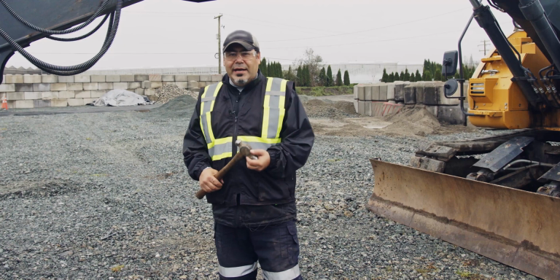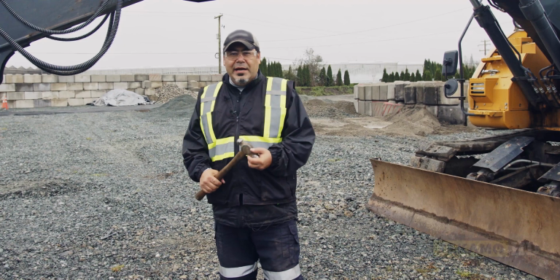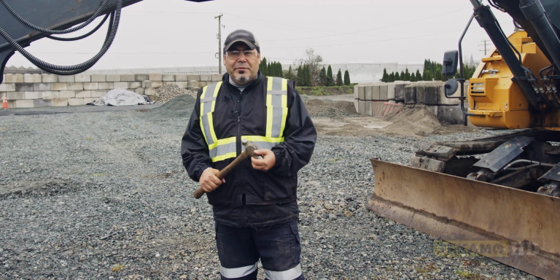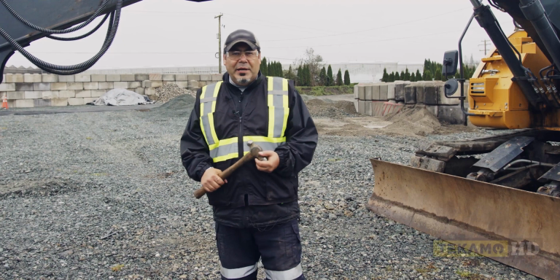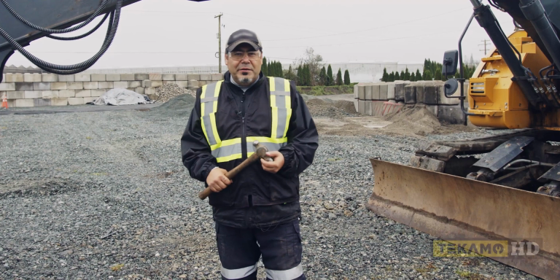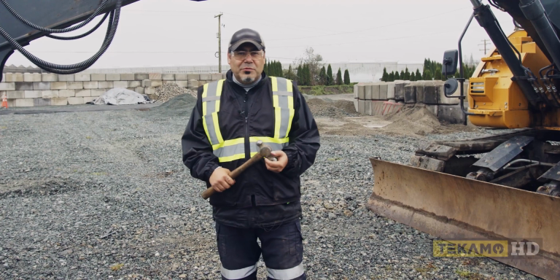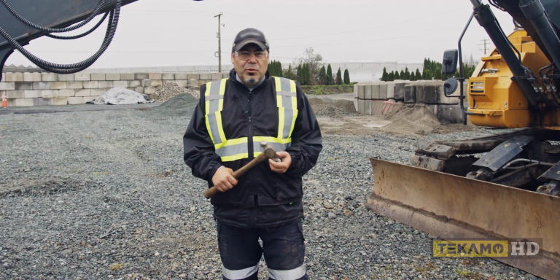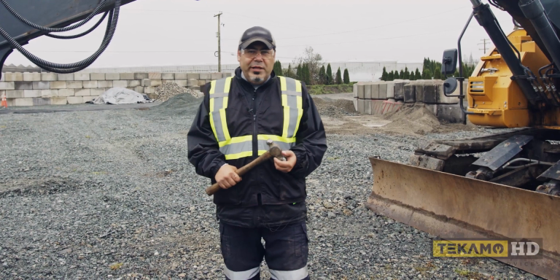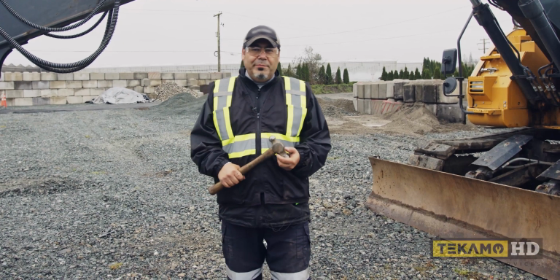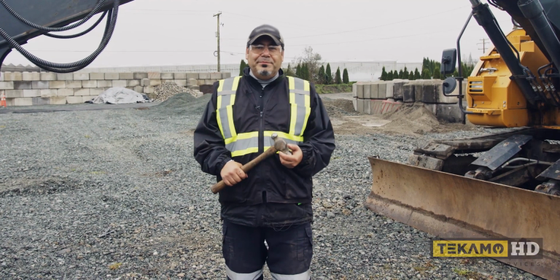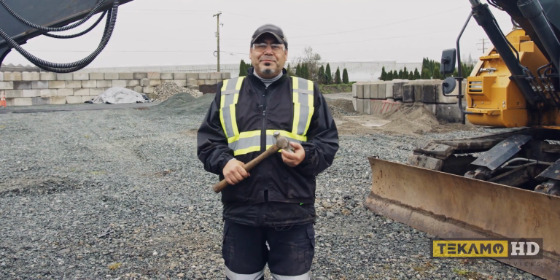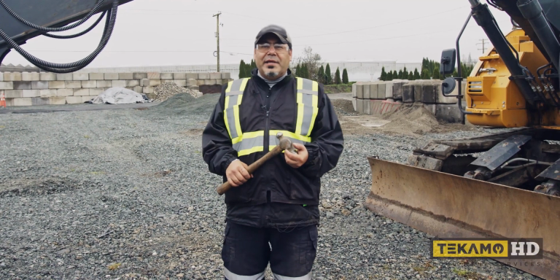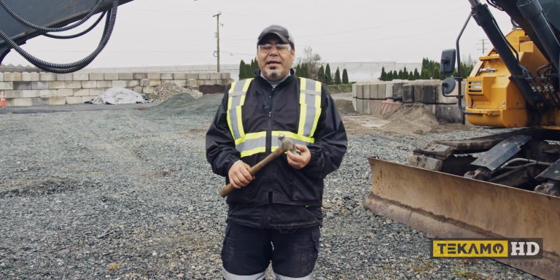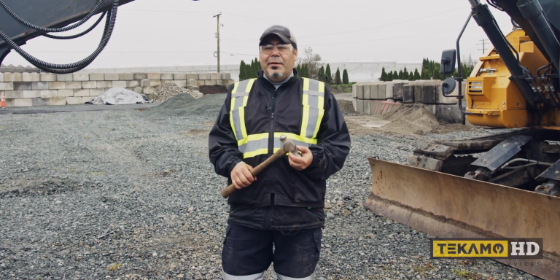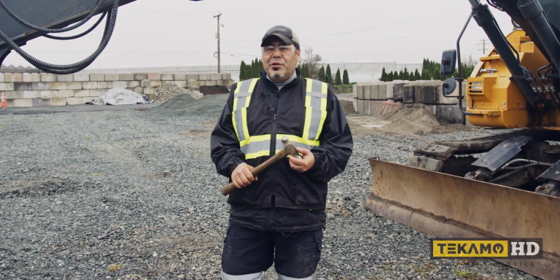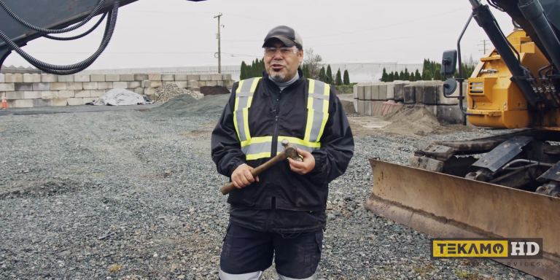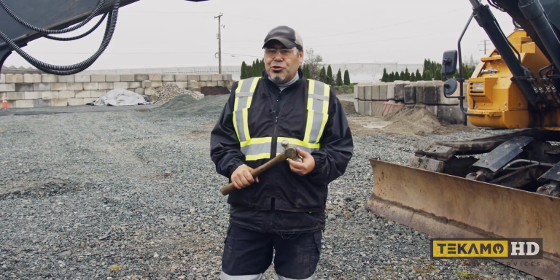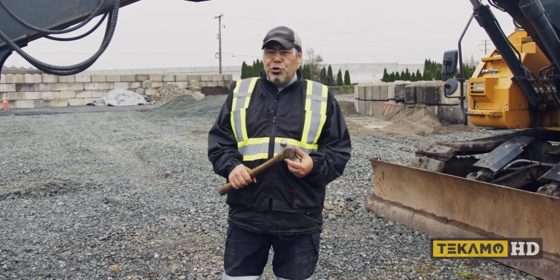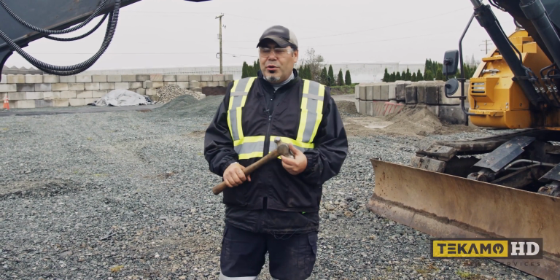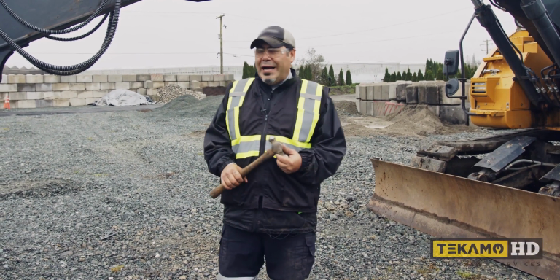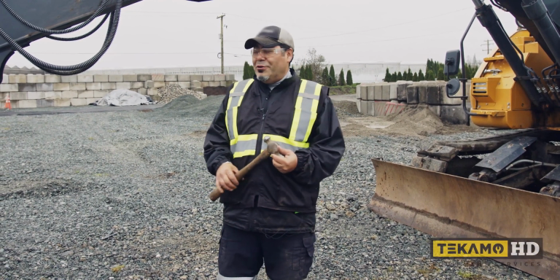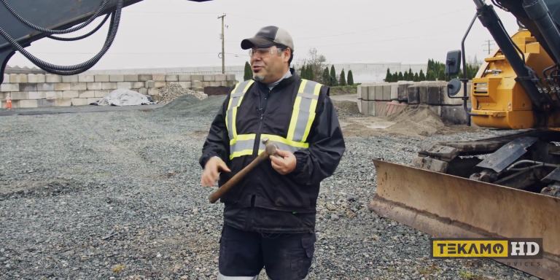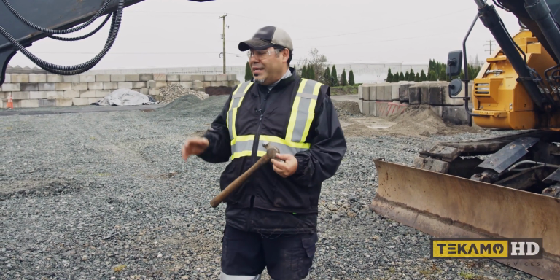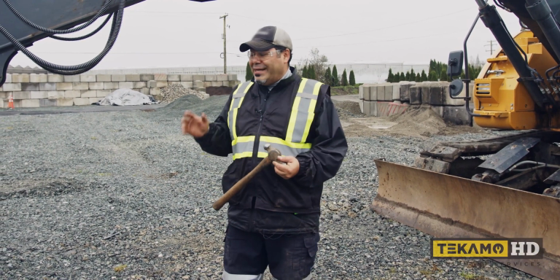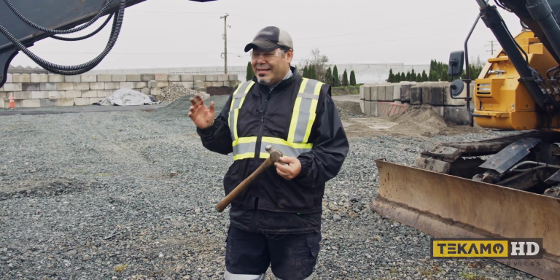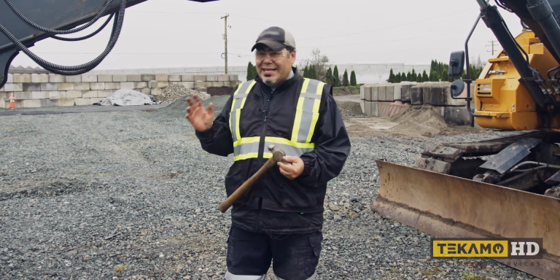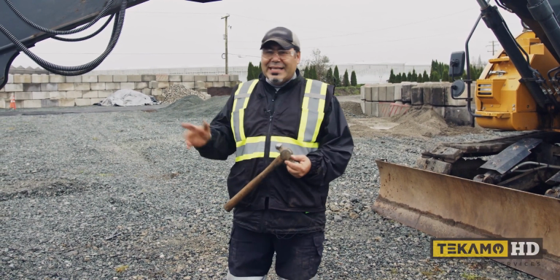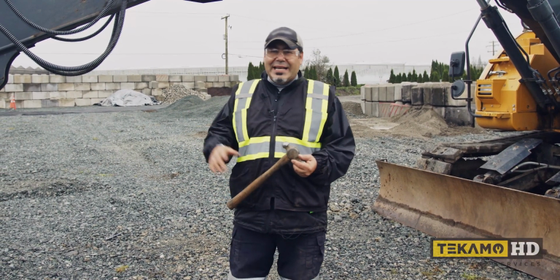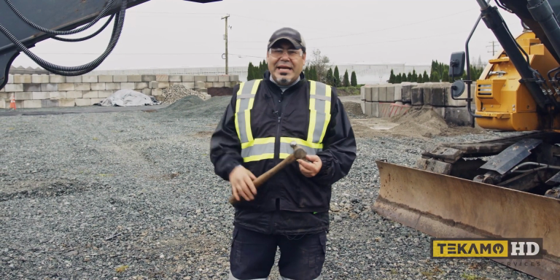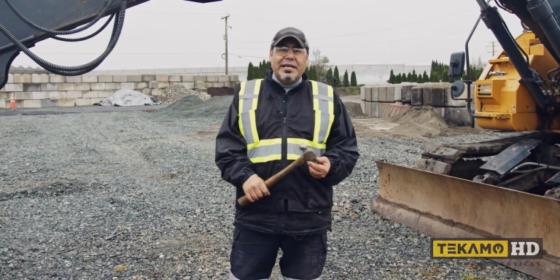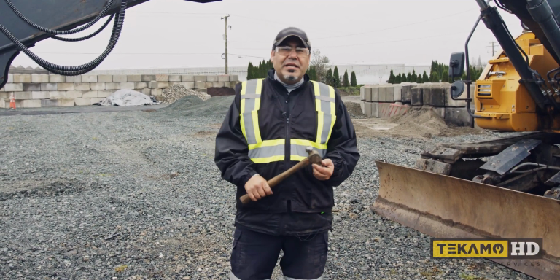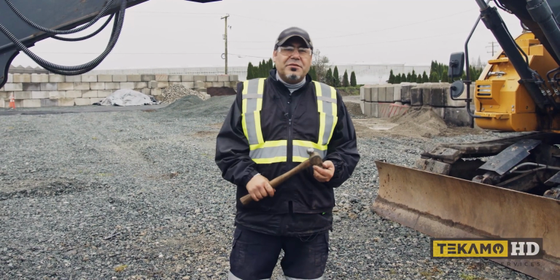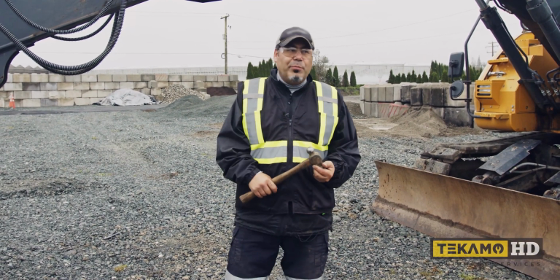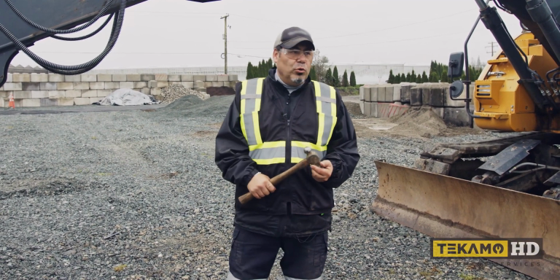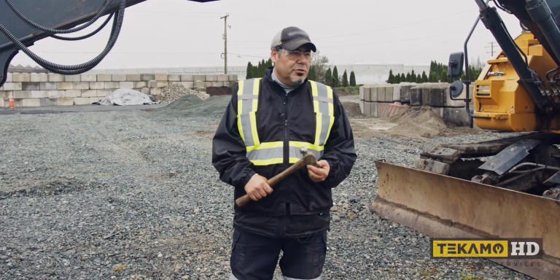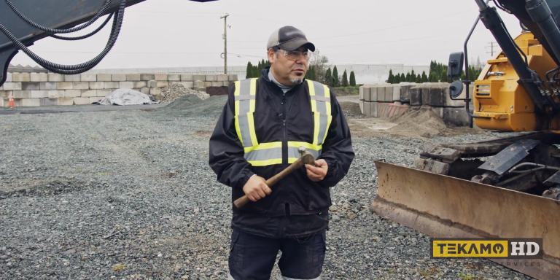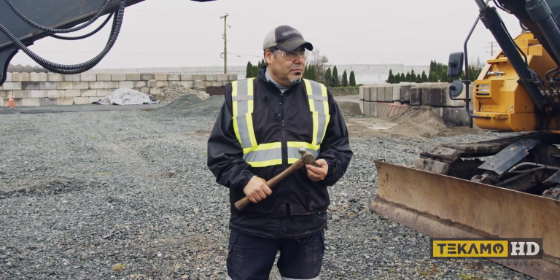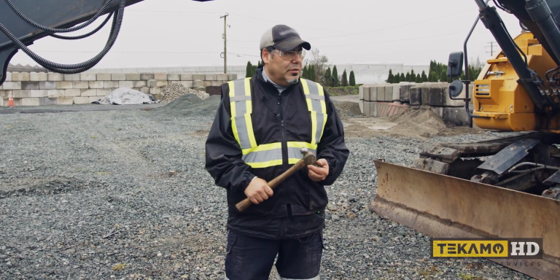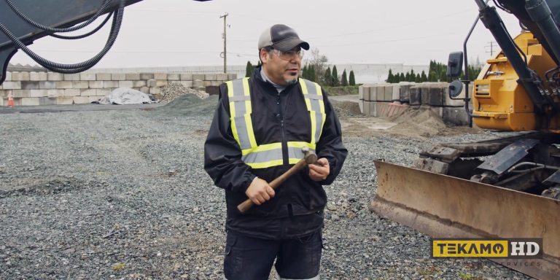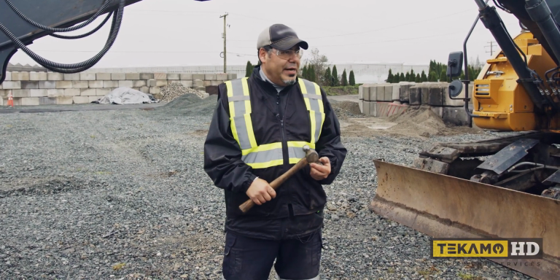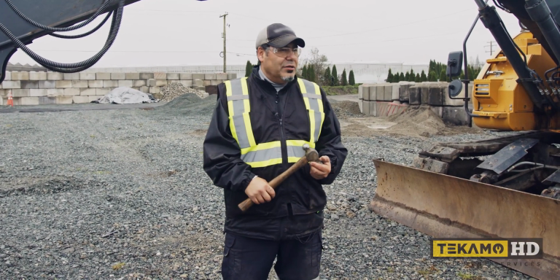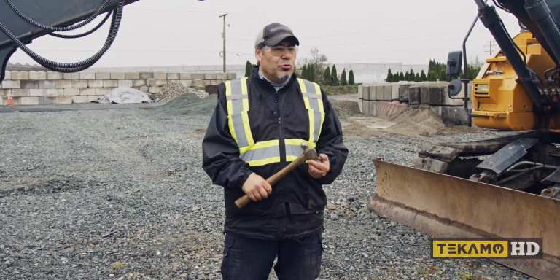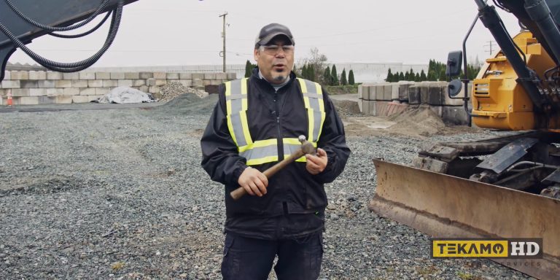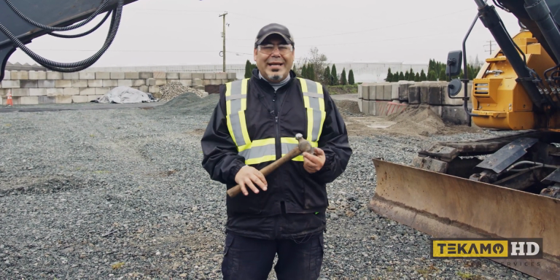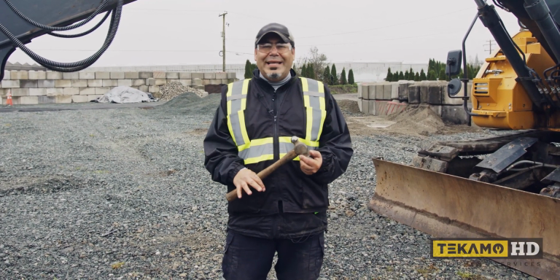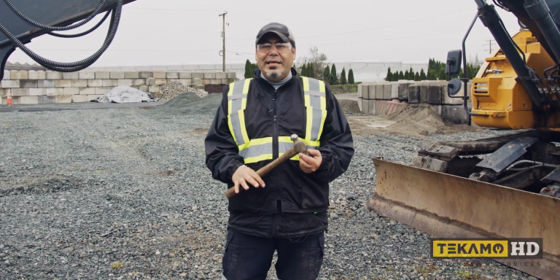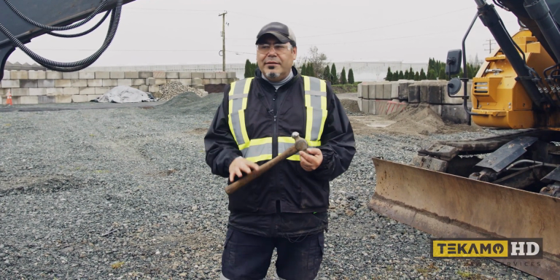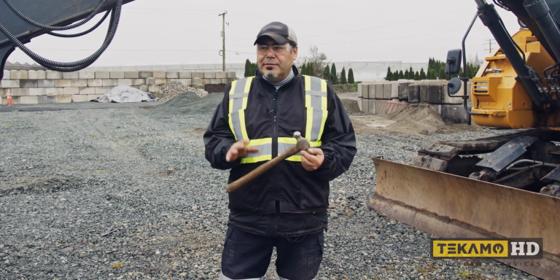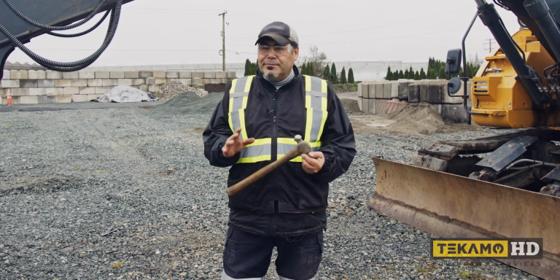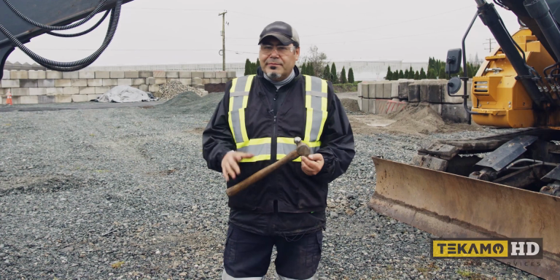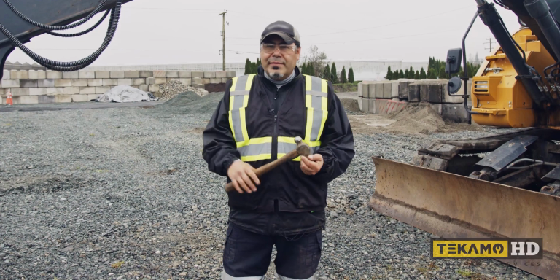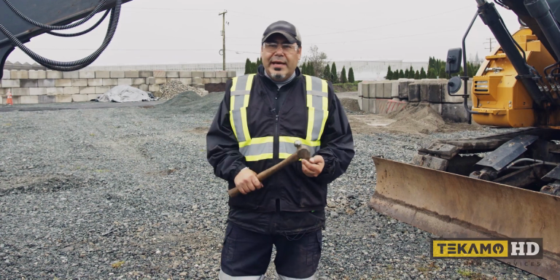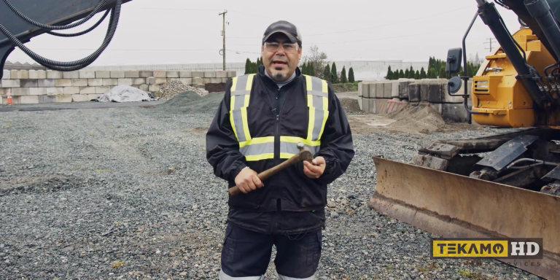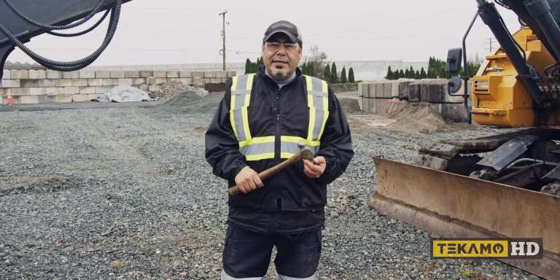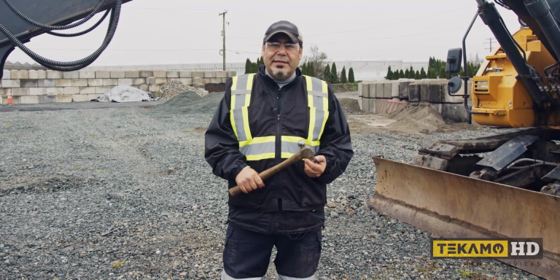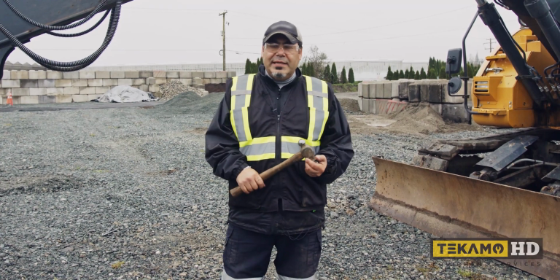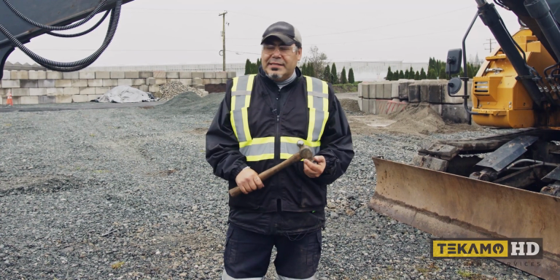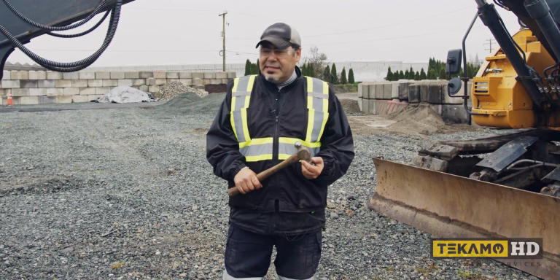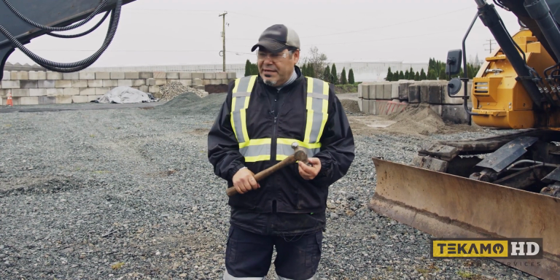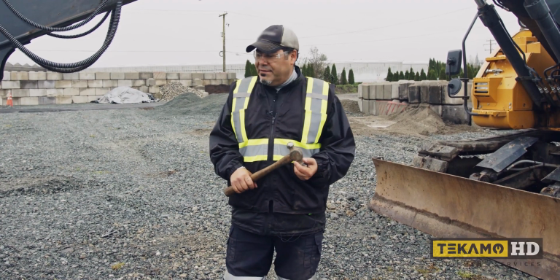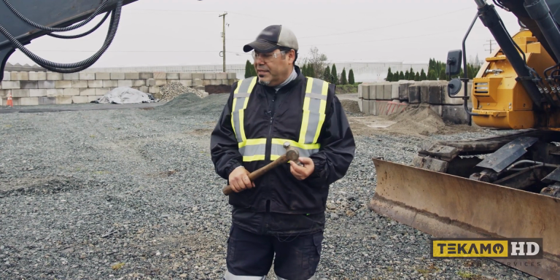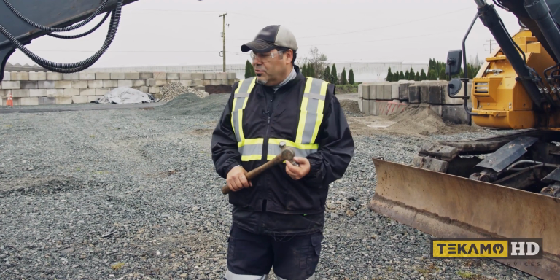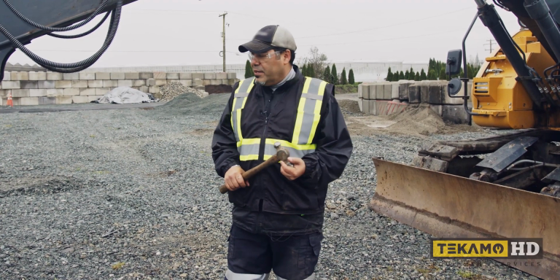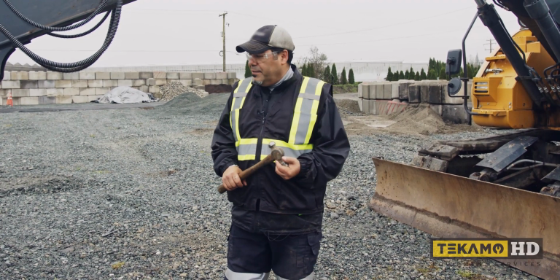Hi, my name is William, and I'm going to show you how to check cutting-edge bolts, quickly and safely.